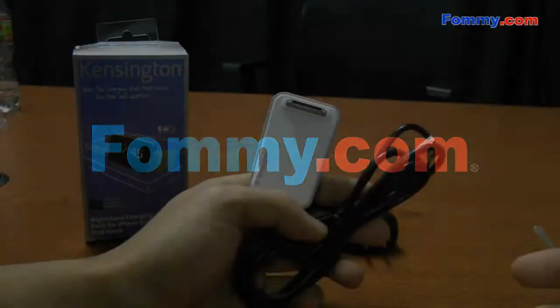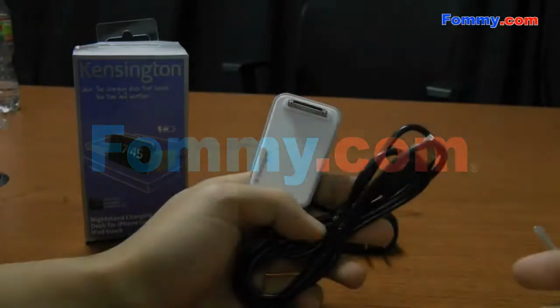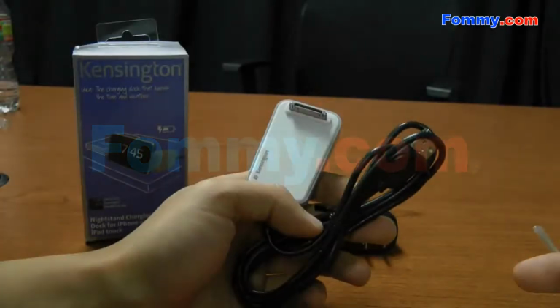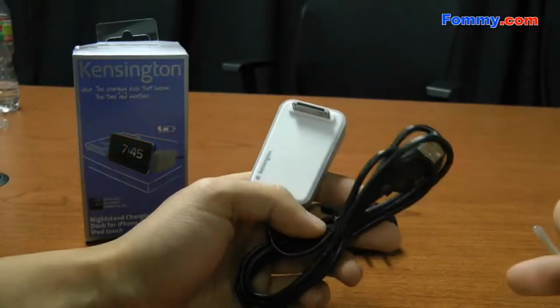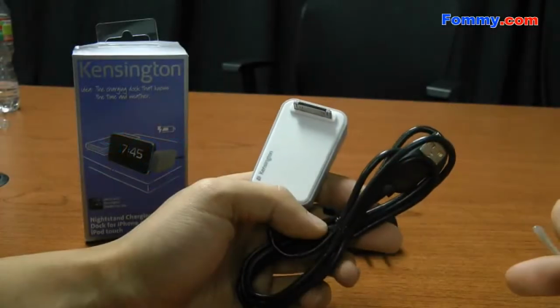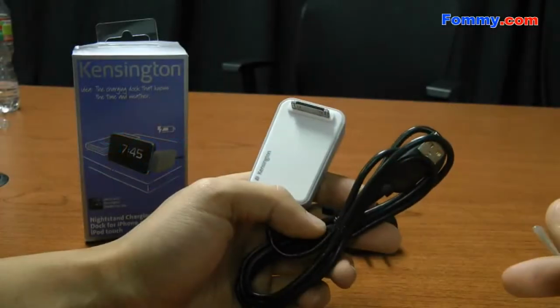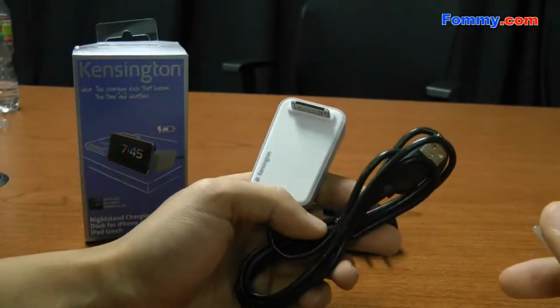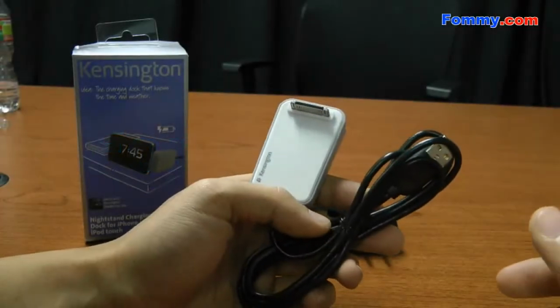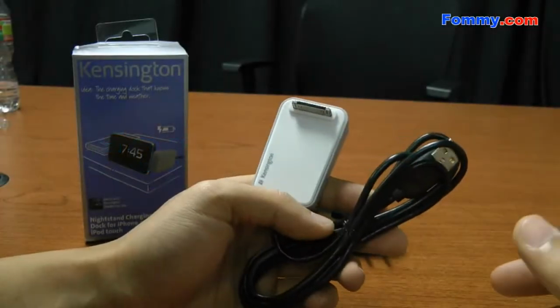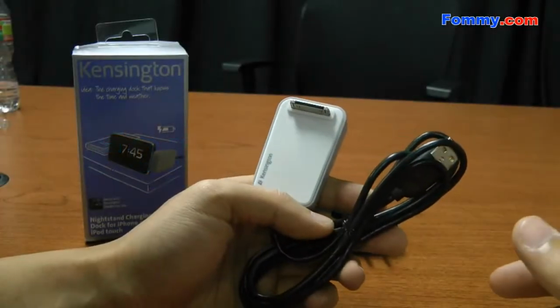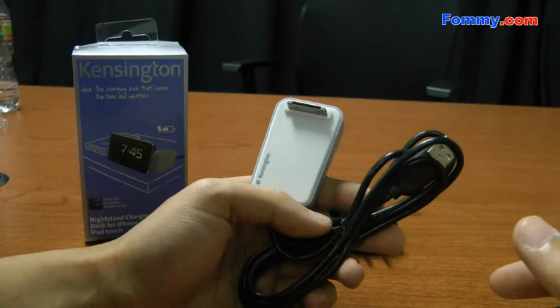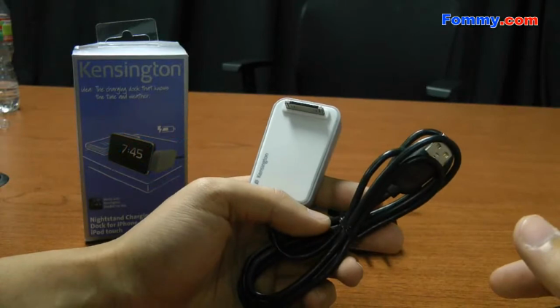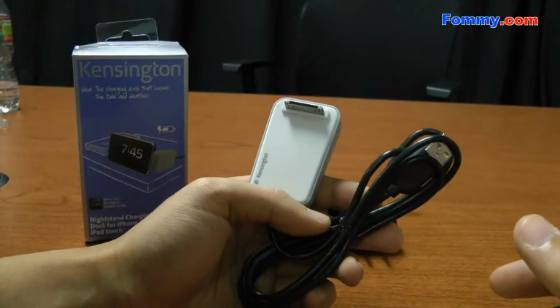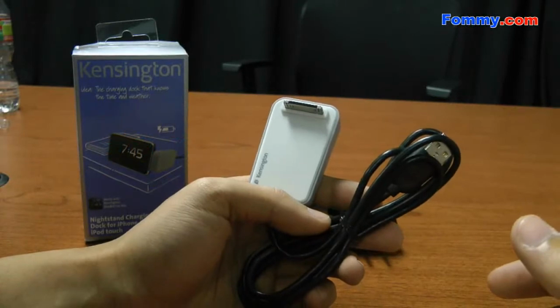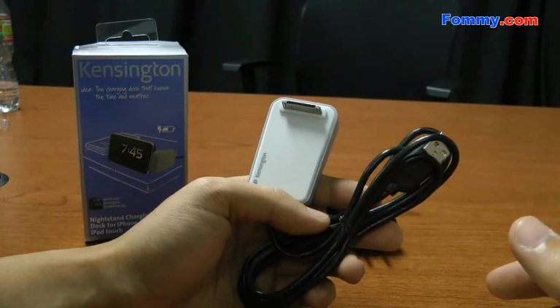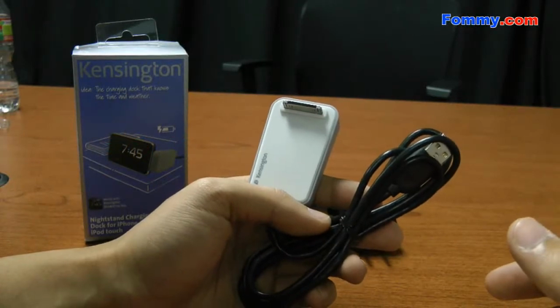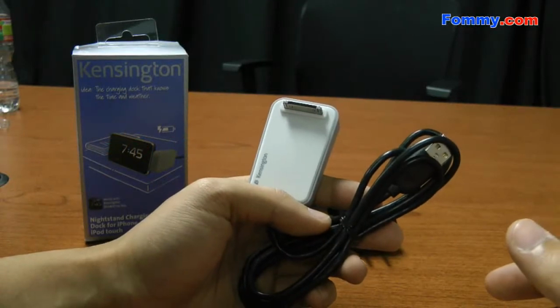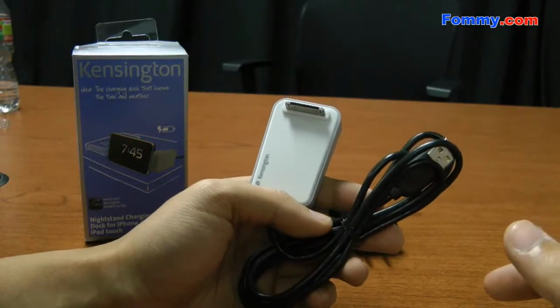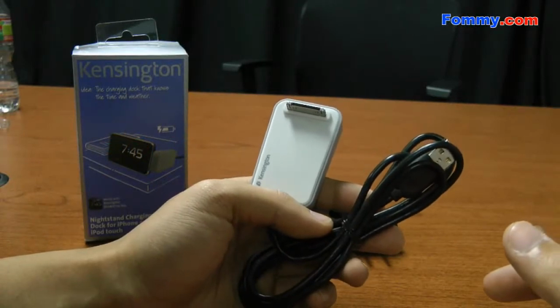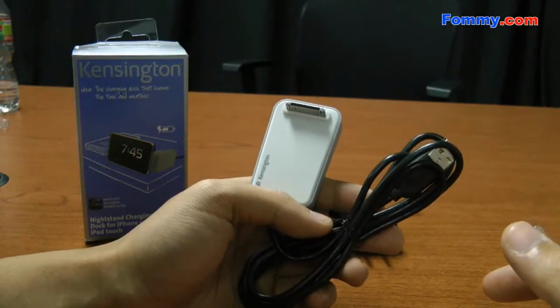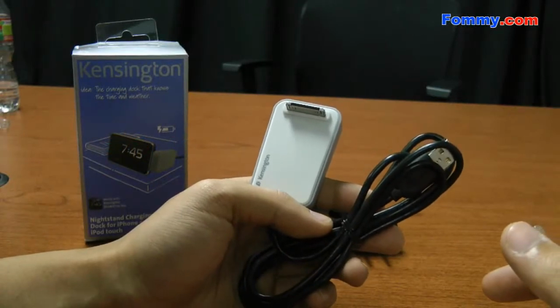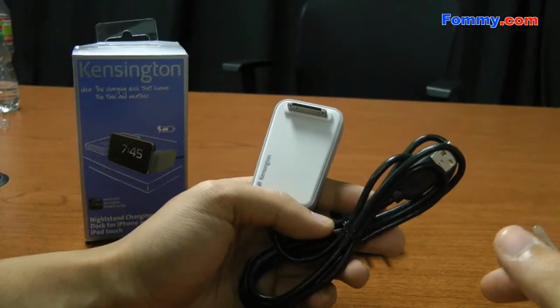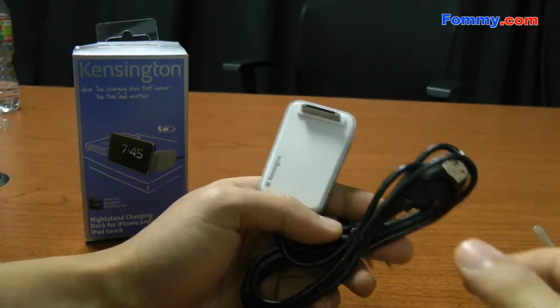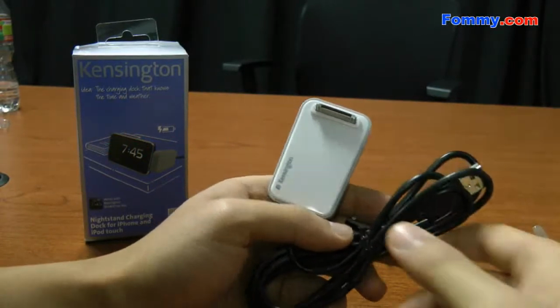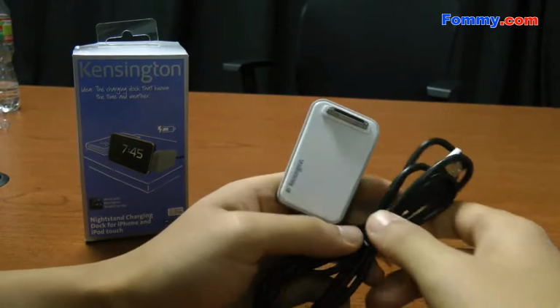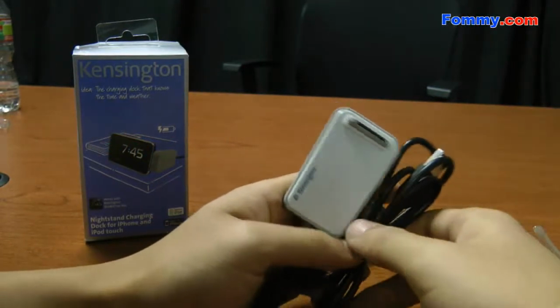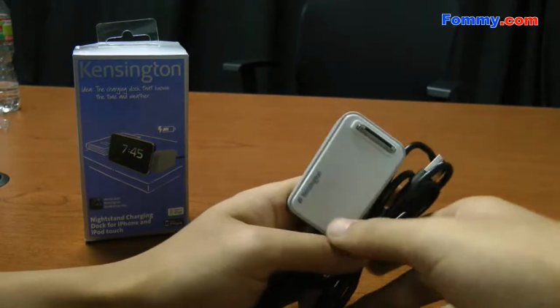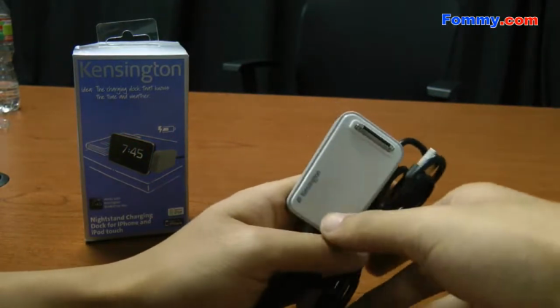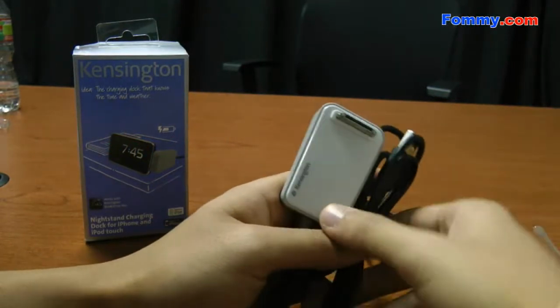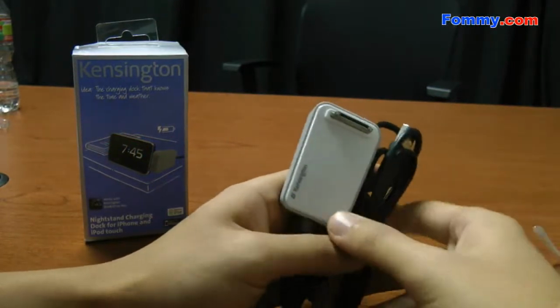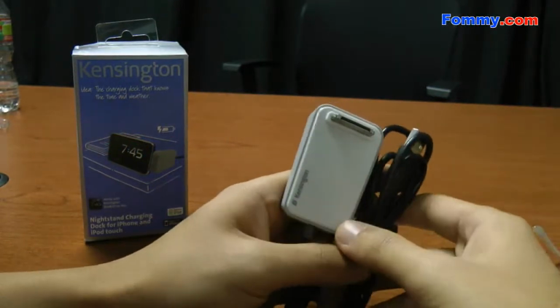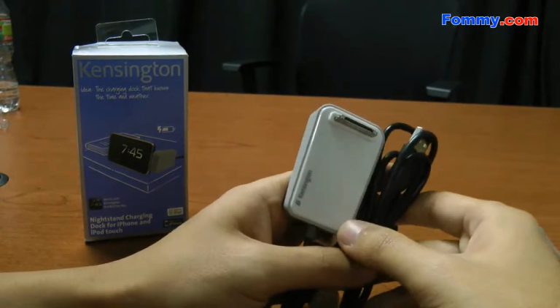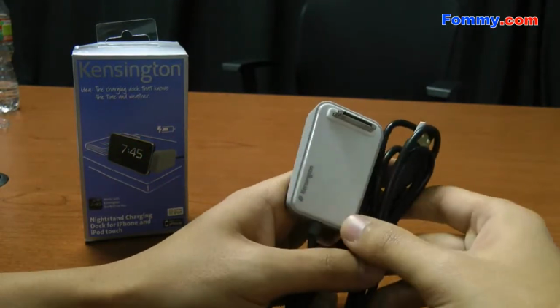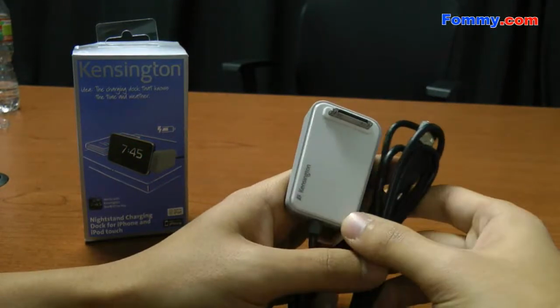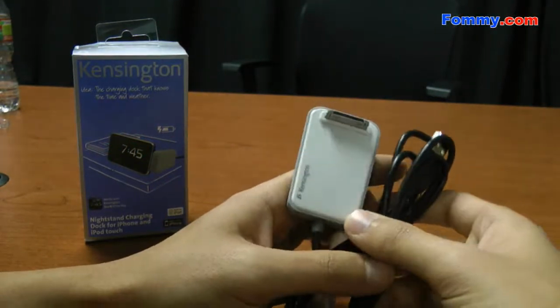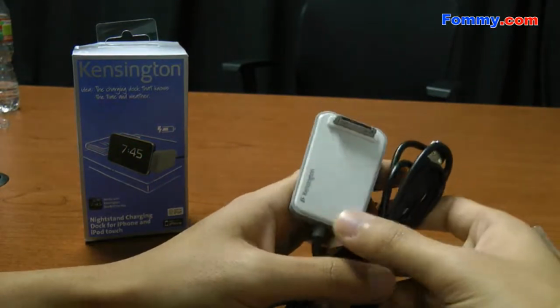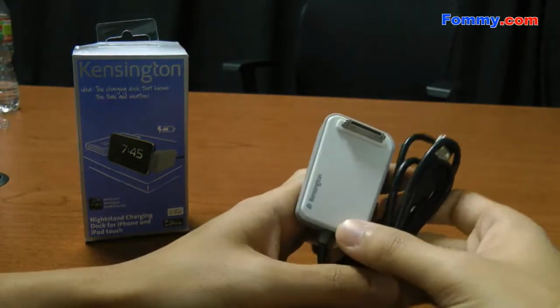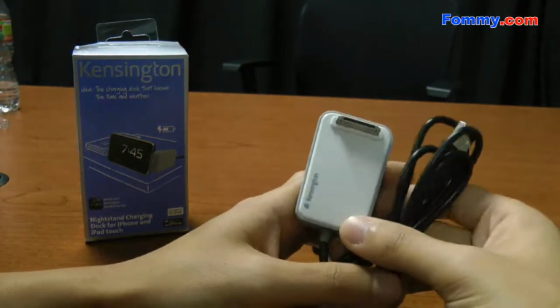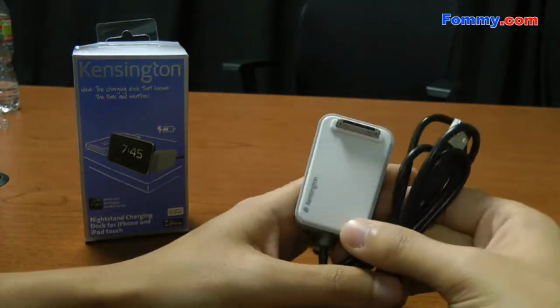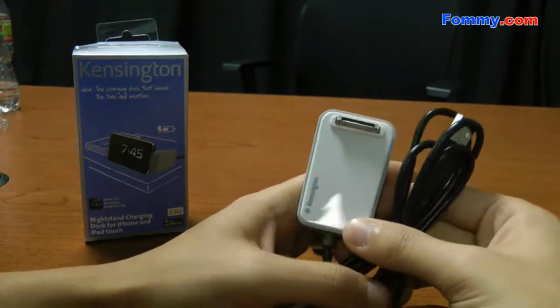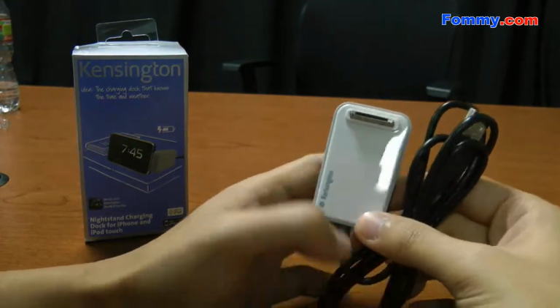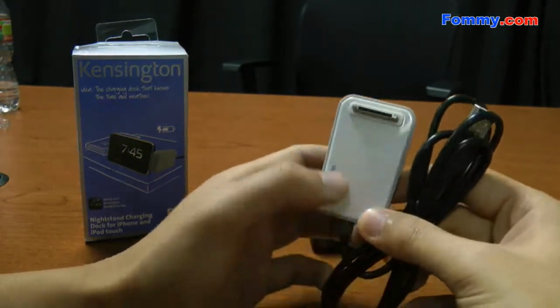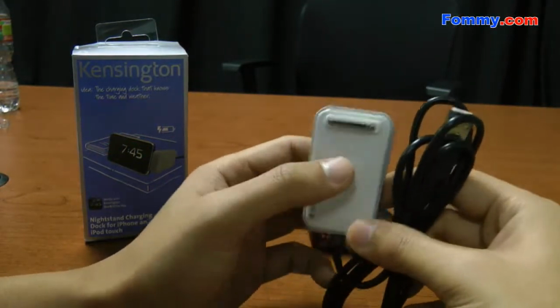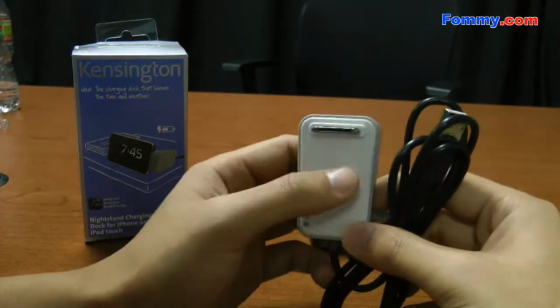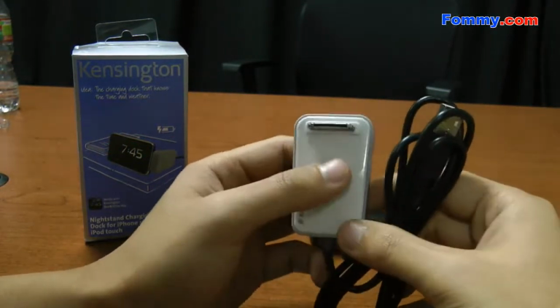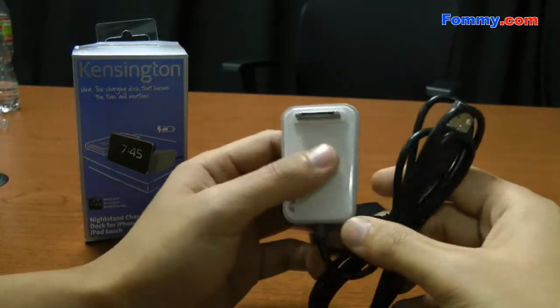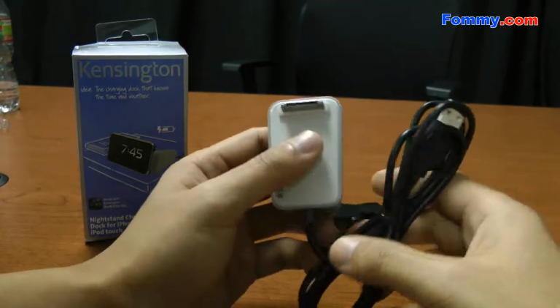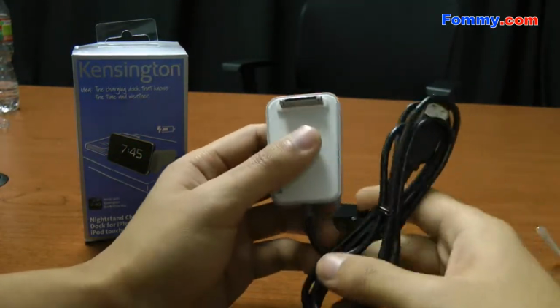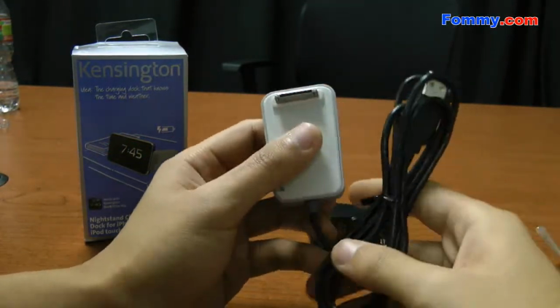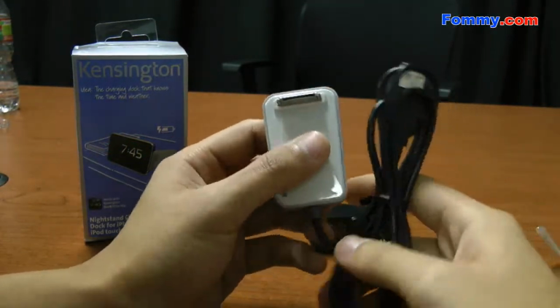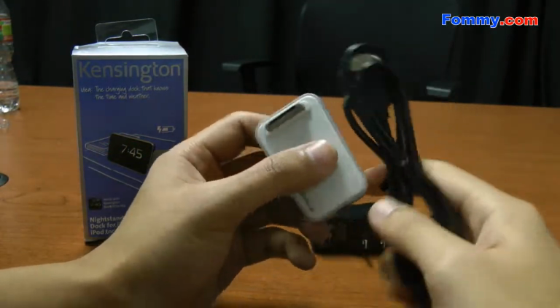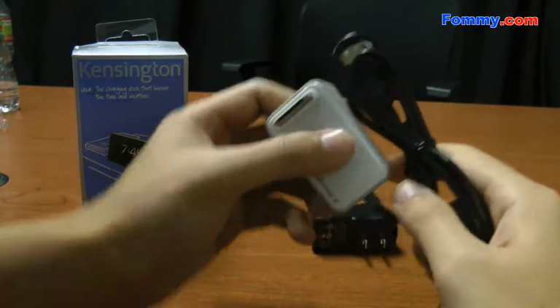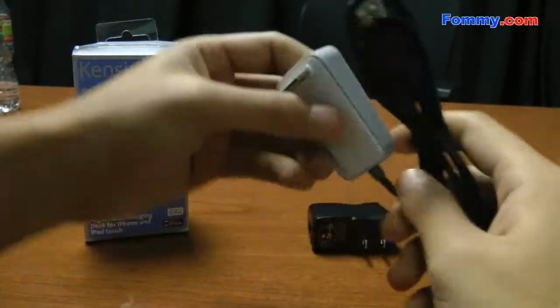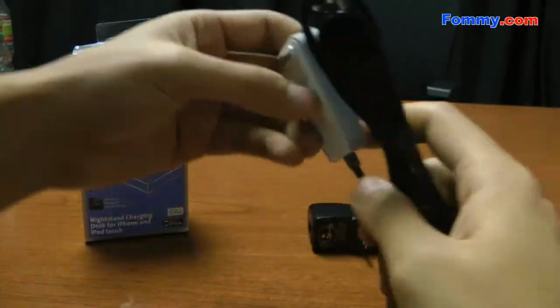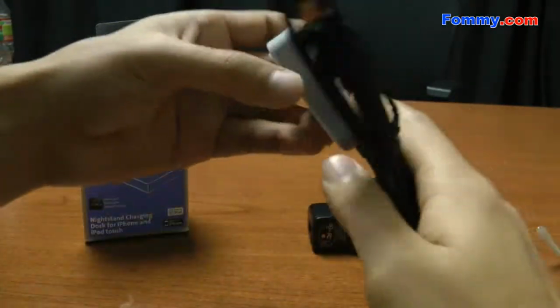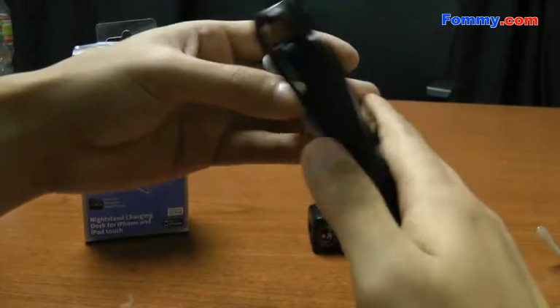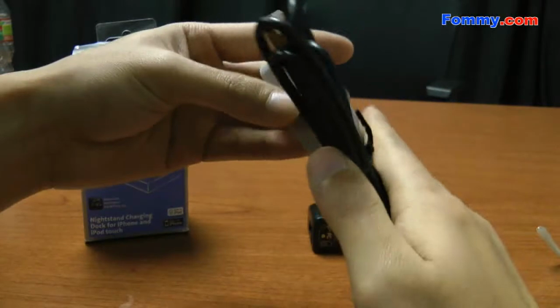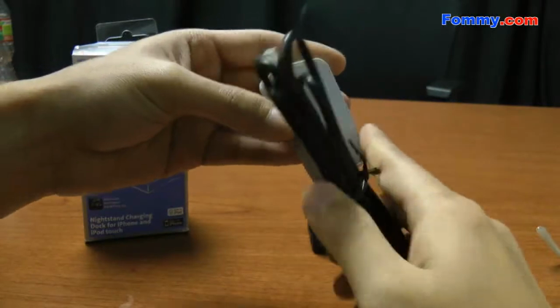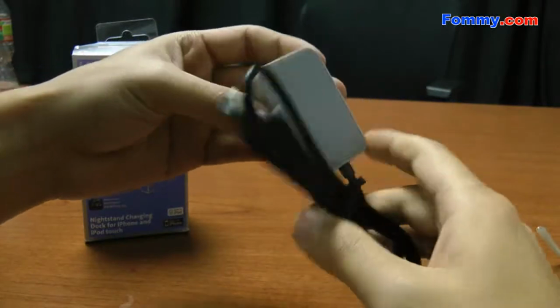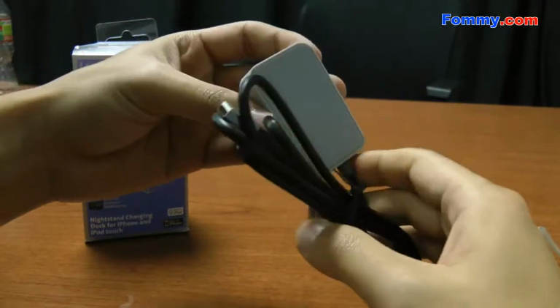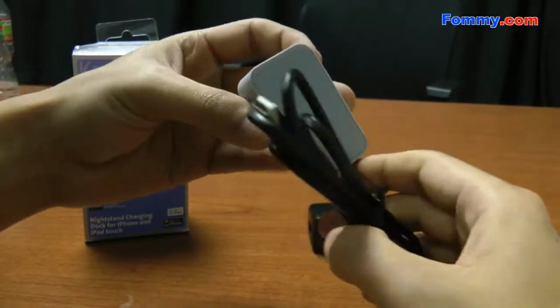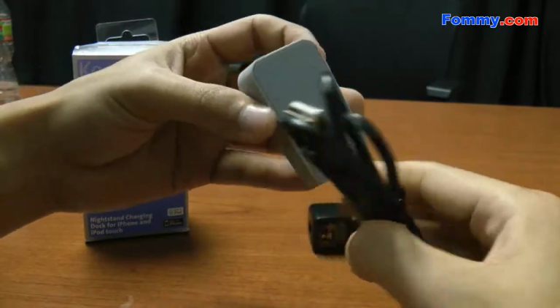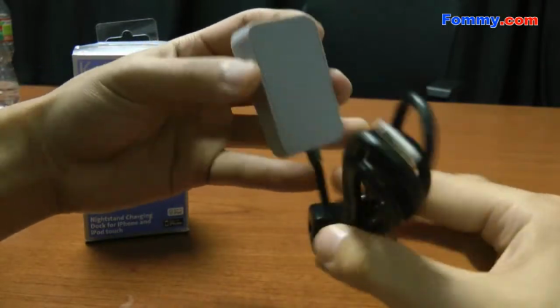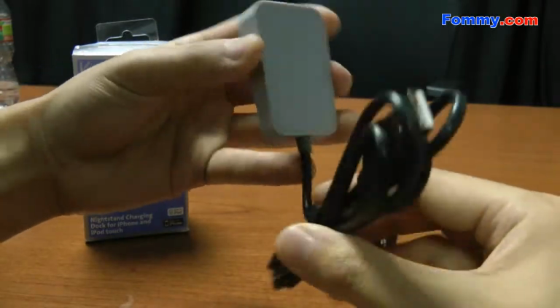Hey, this is Nick with FonMe, and this is a quick review for the Kensington Nightstand Charging Dock for the iPhone and iPod Touch.